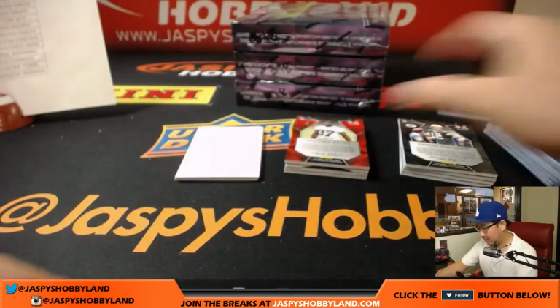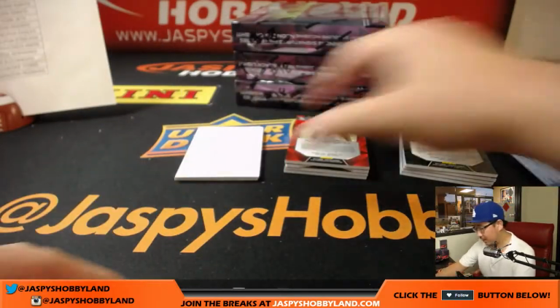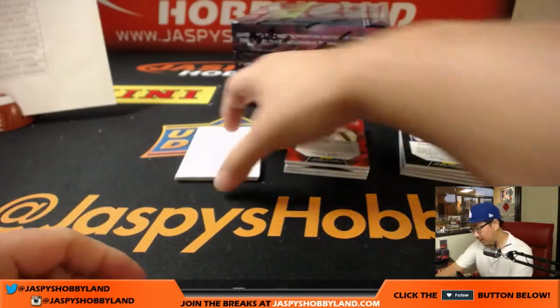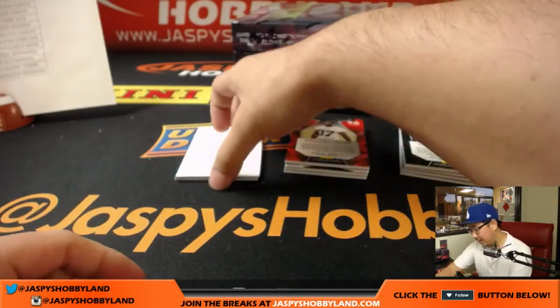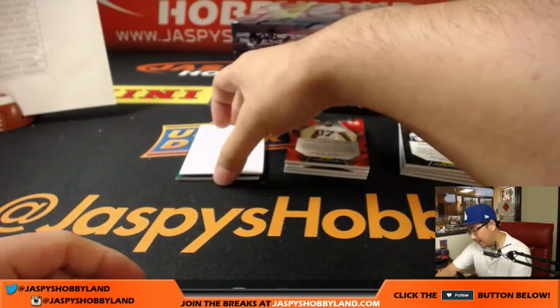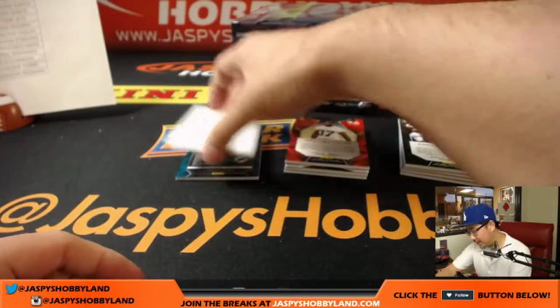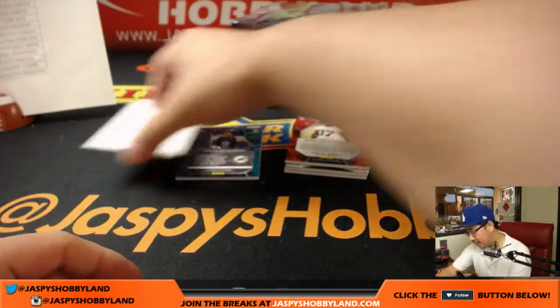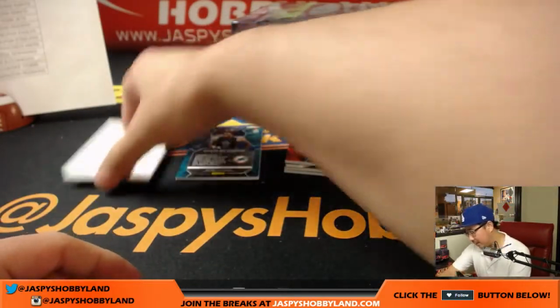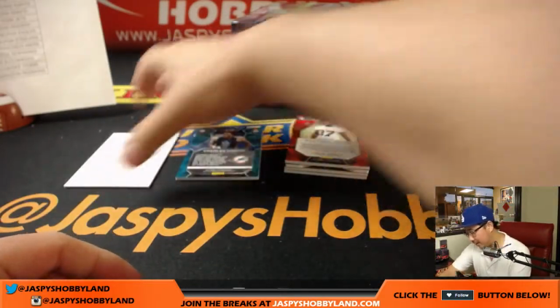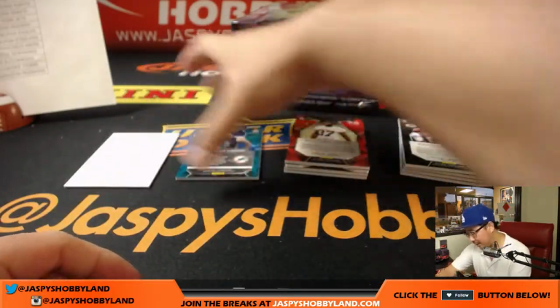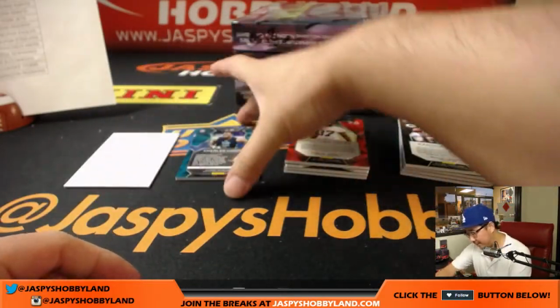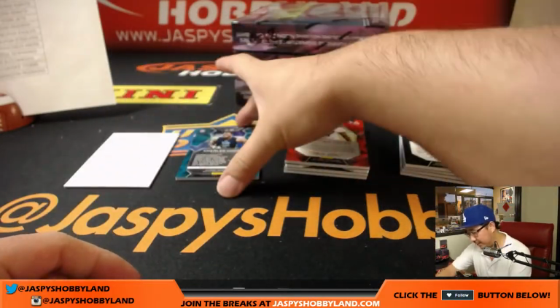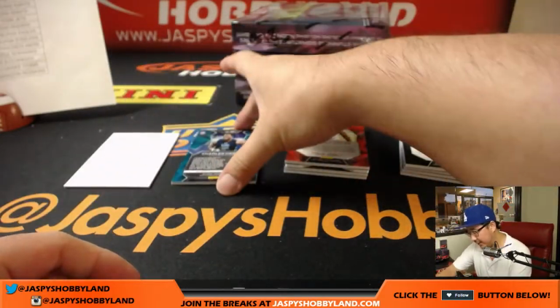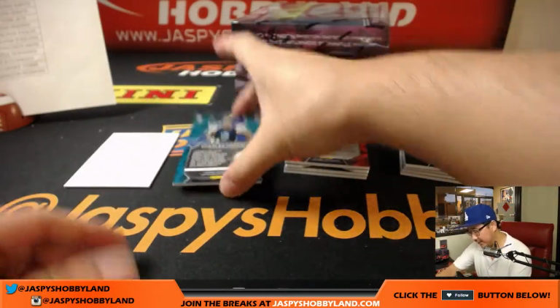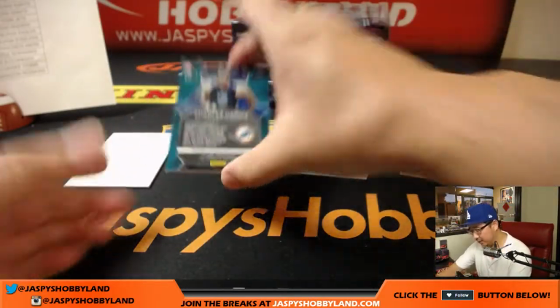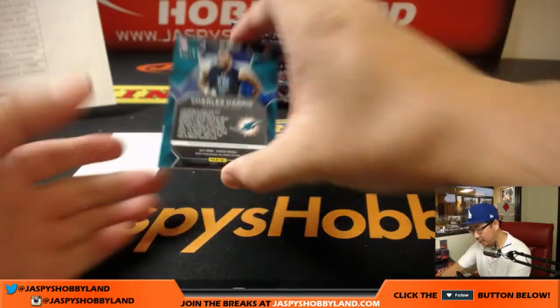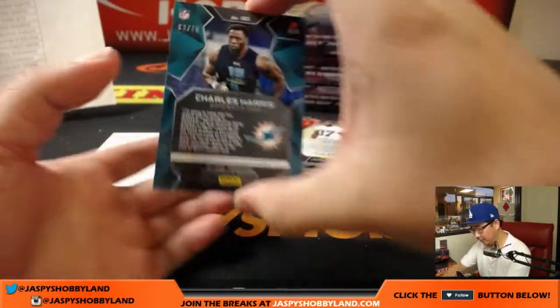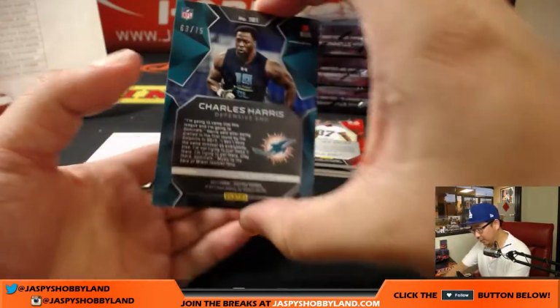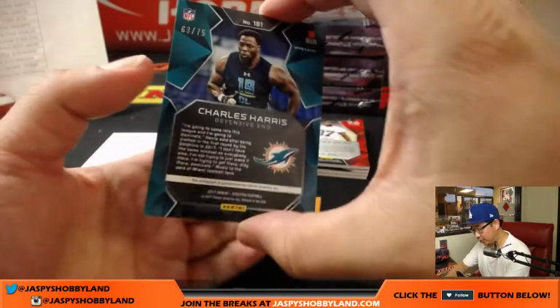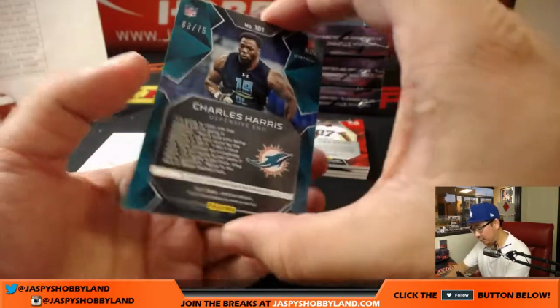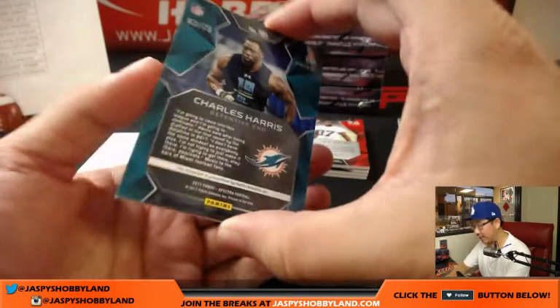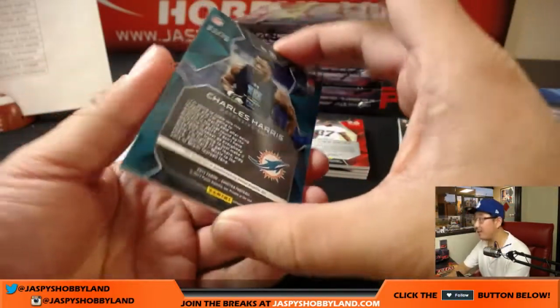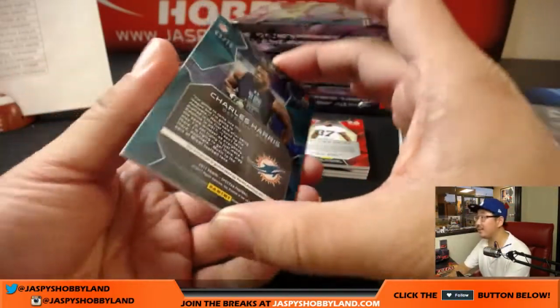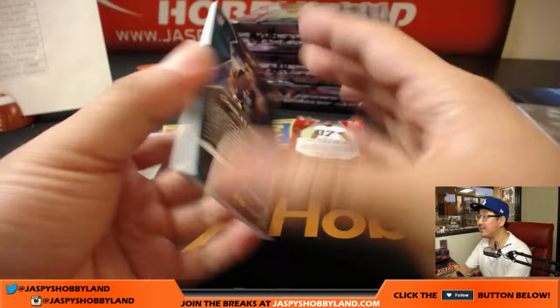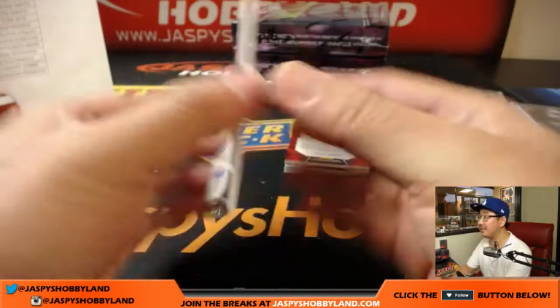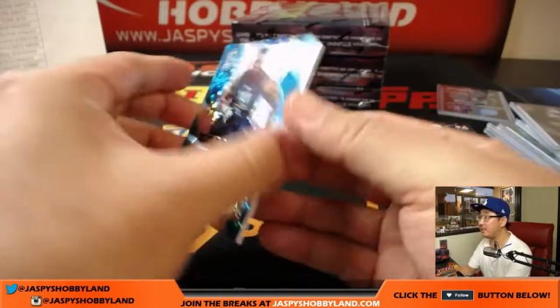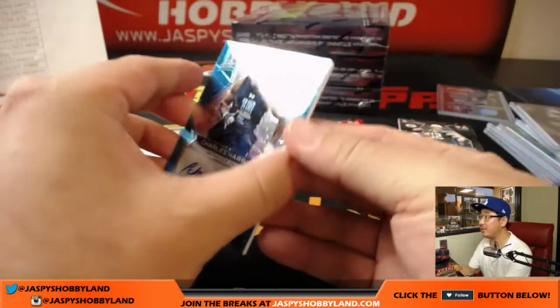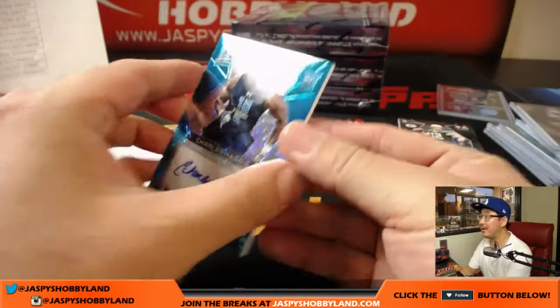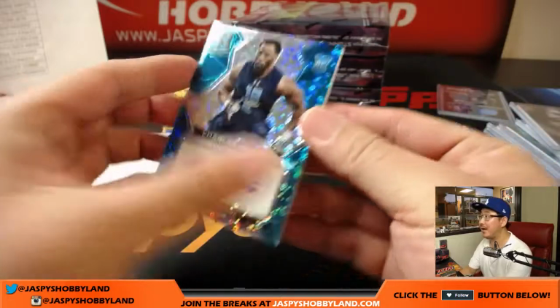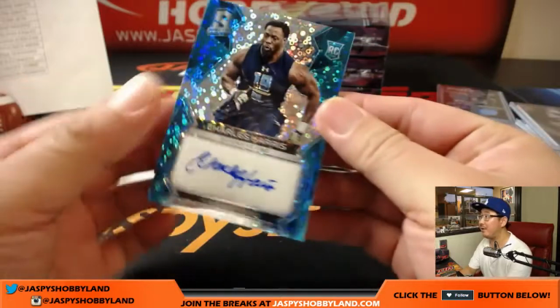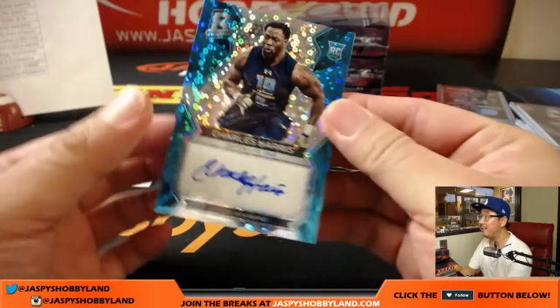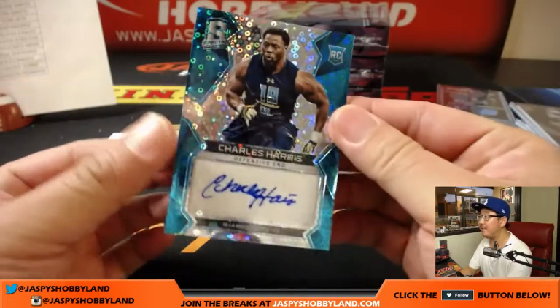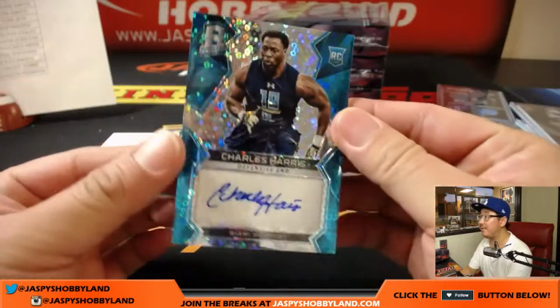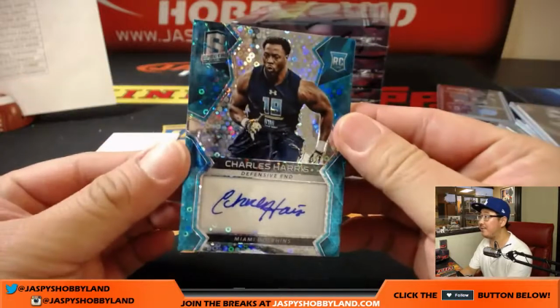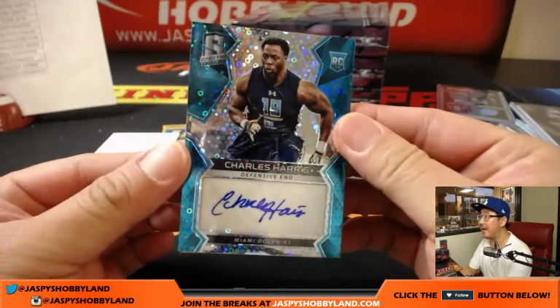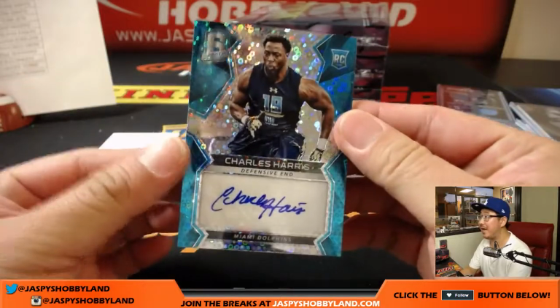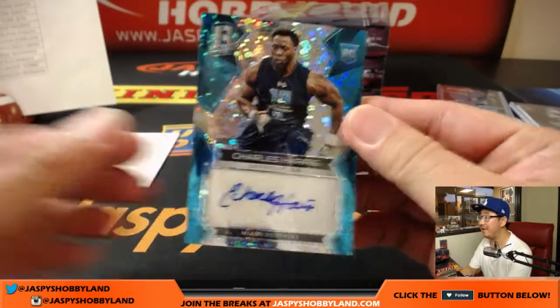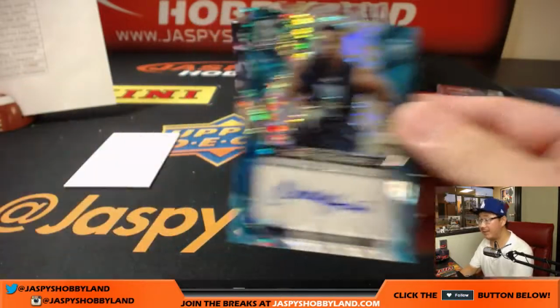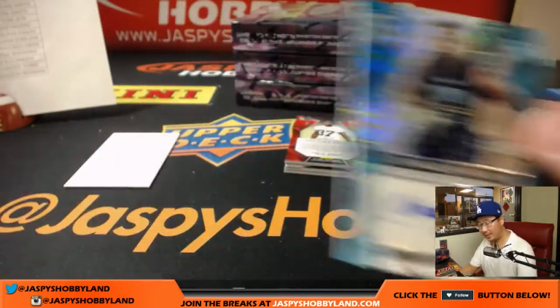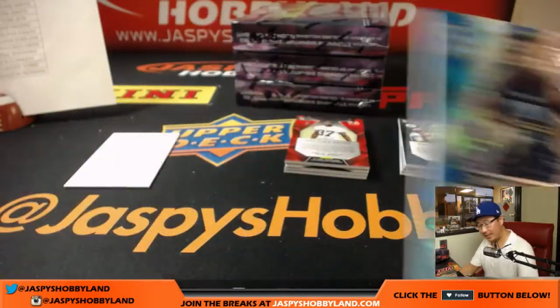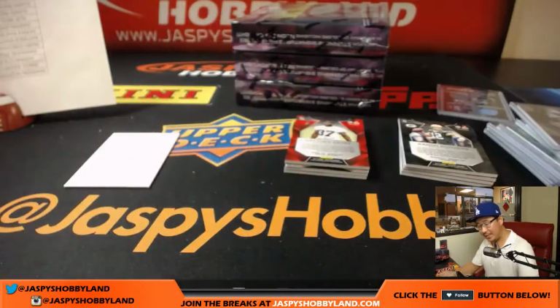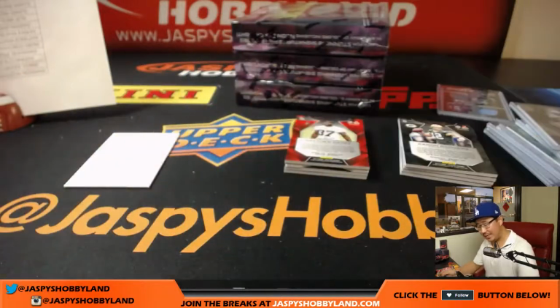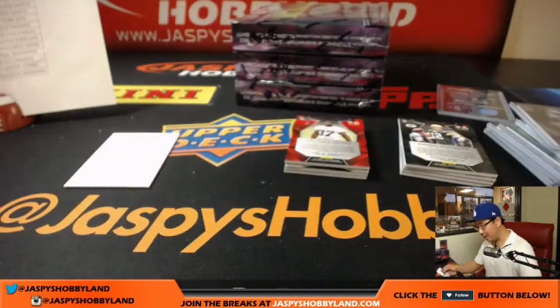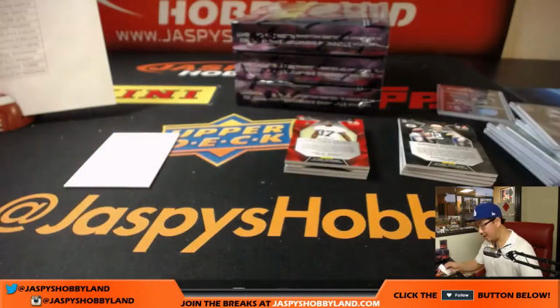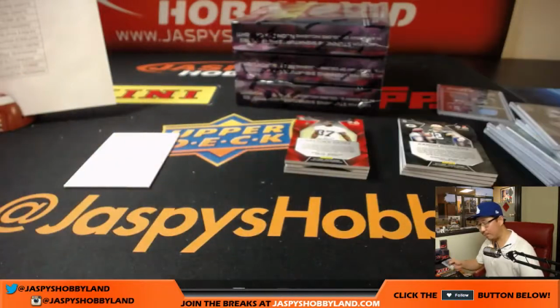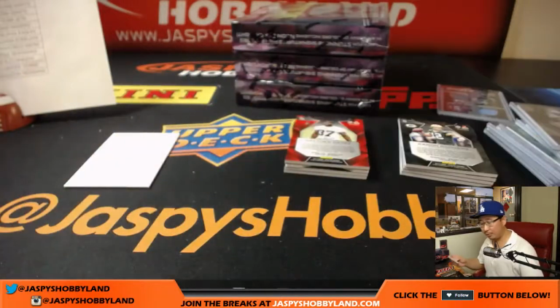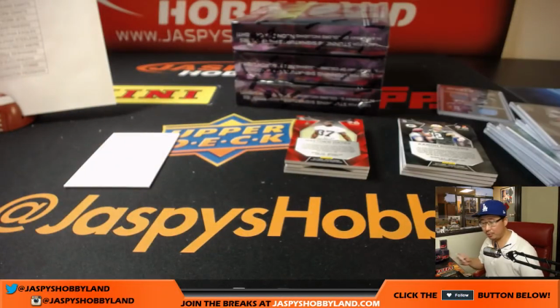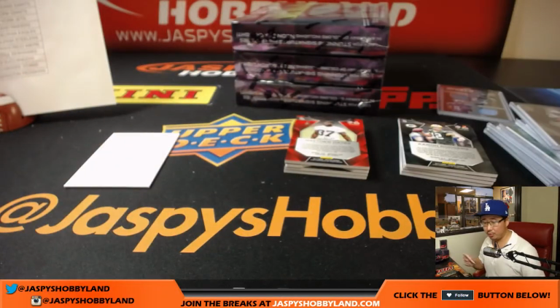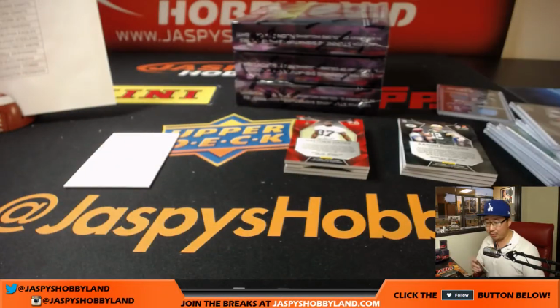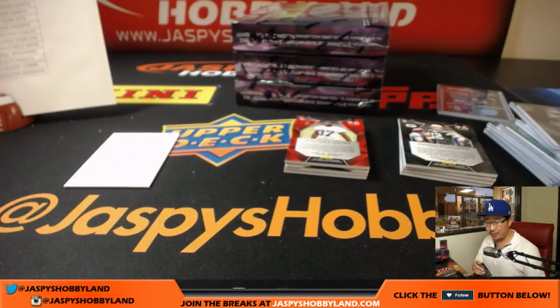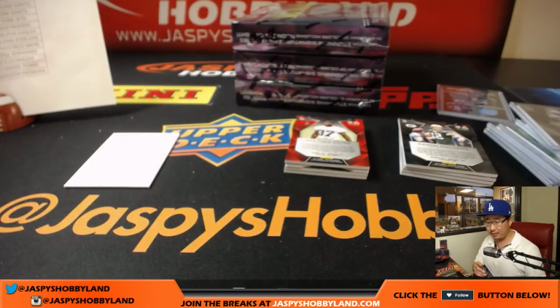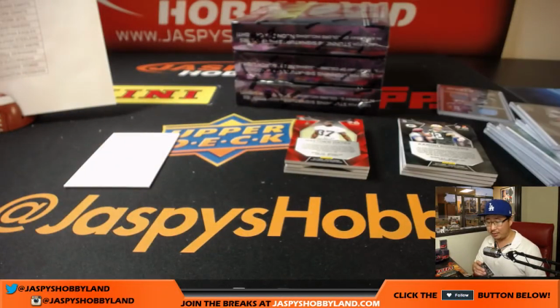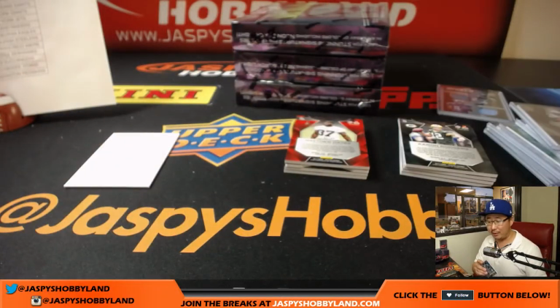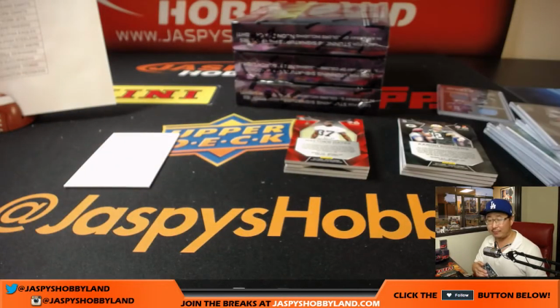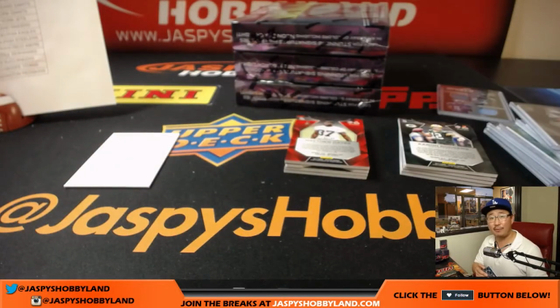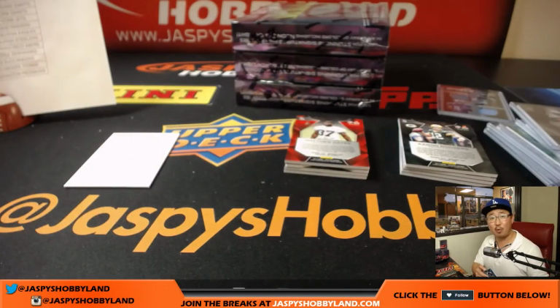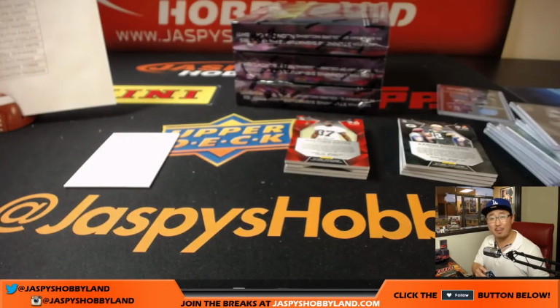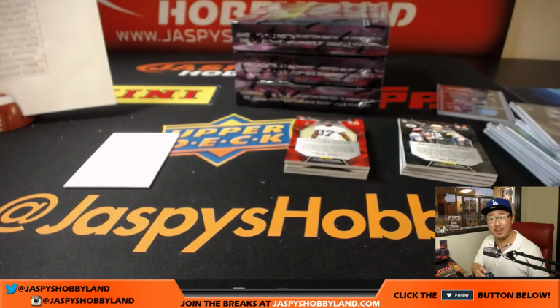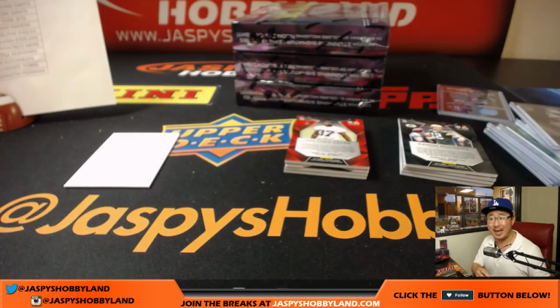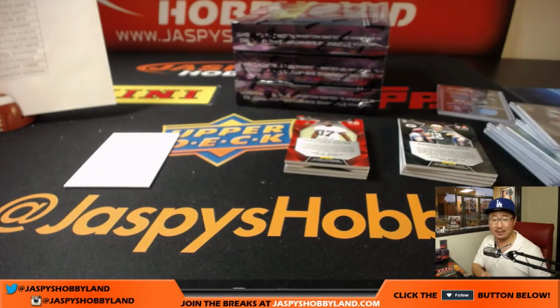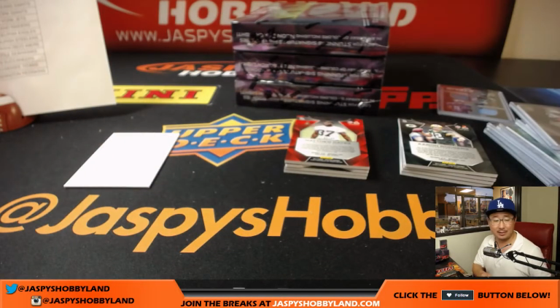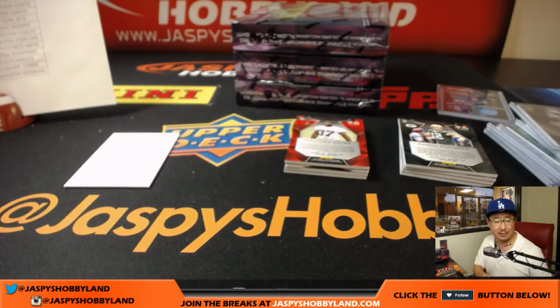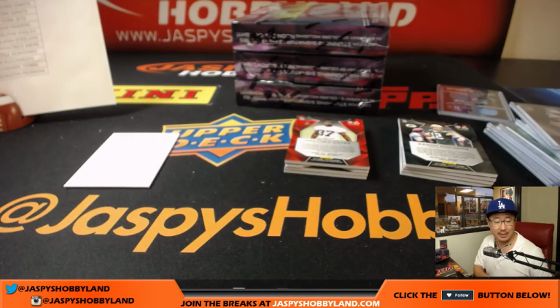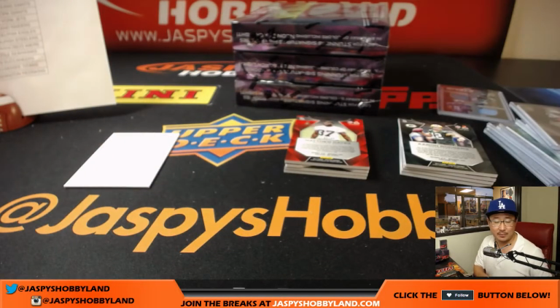And the autograph is a Dolphin — Charles Harris, 63 out of 75, neon blue. Another Dolphin for Matt. Nice, Matt.